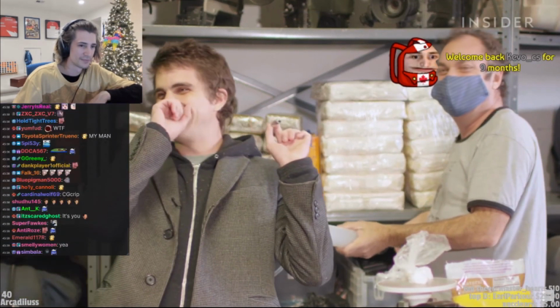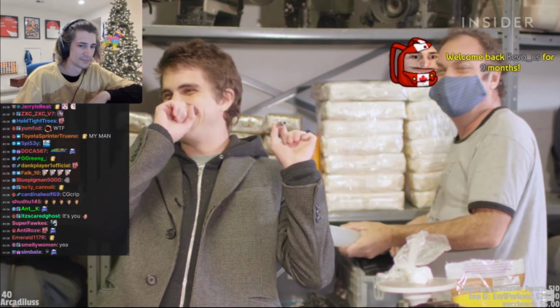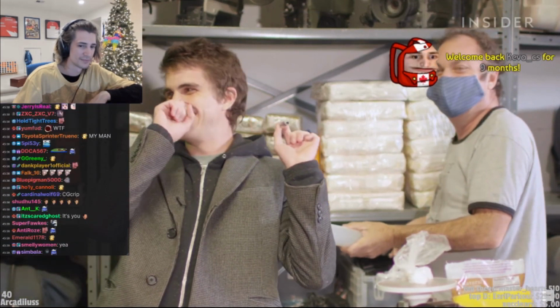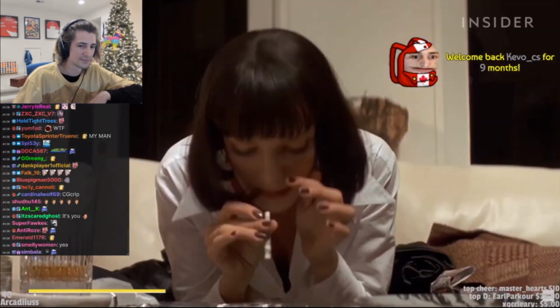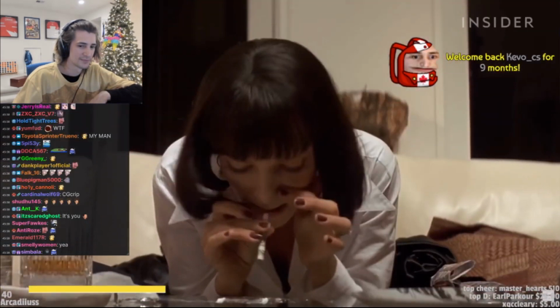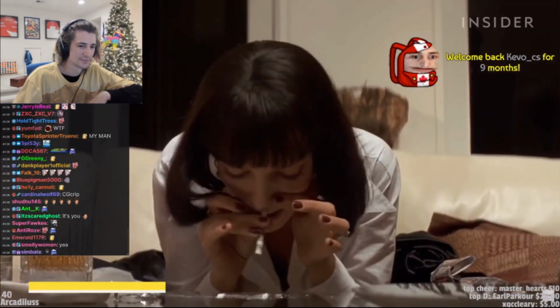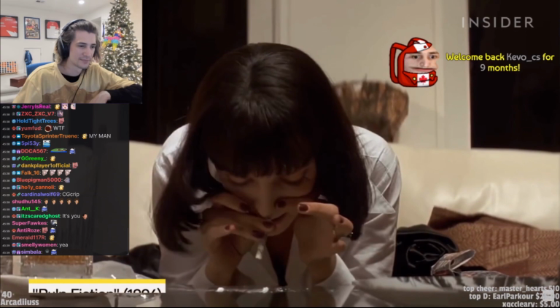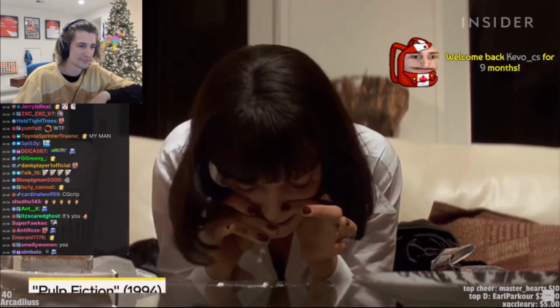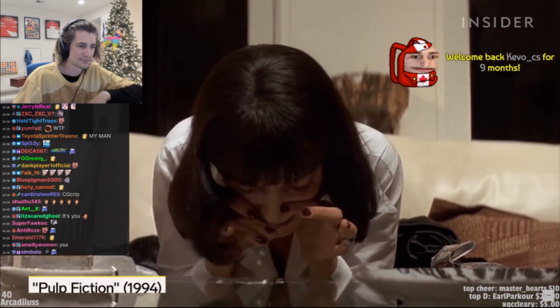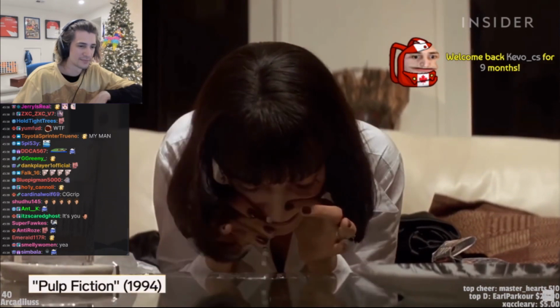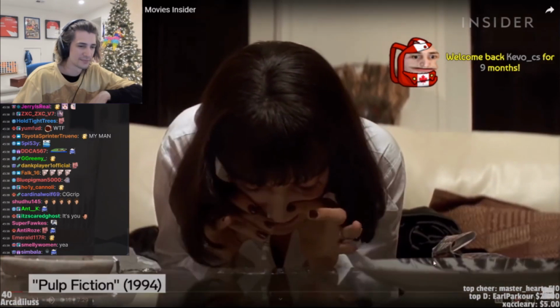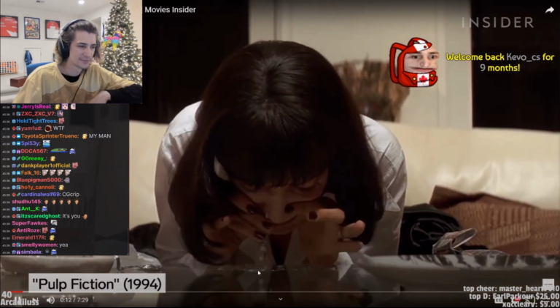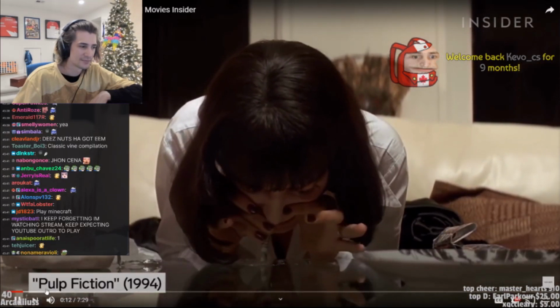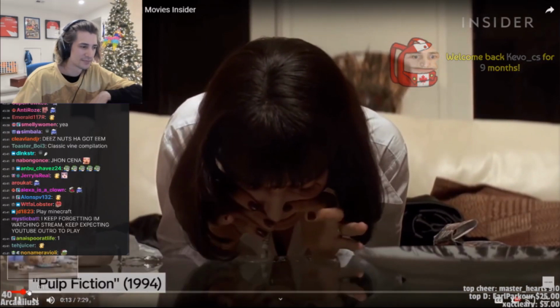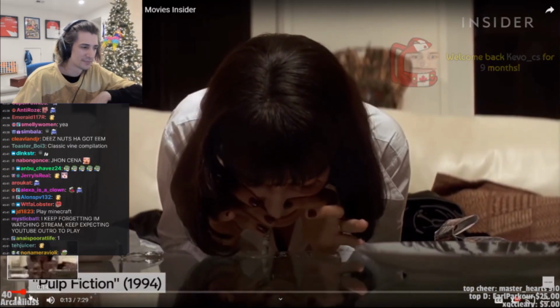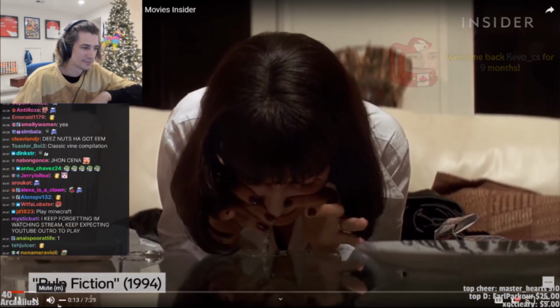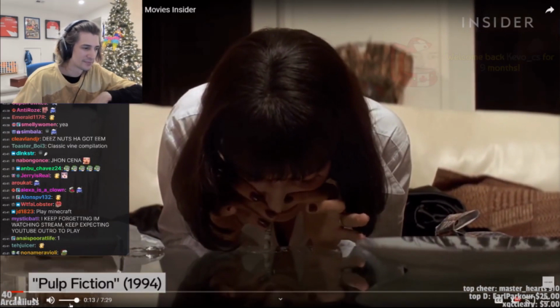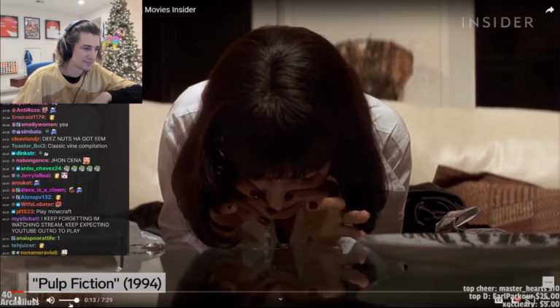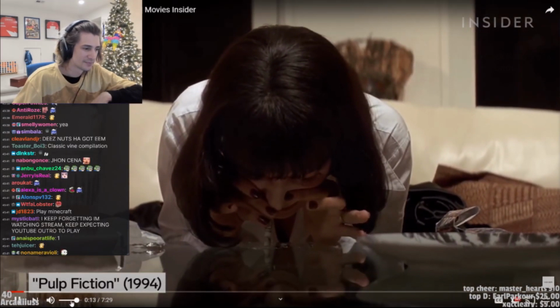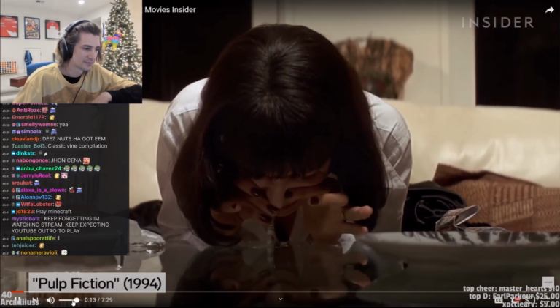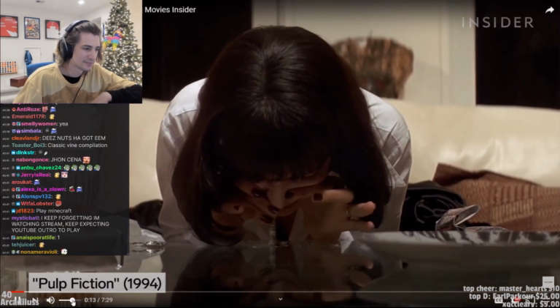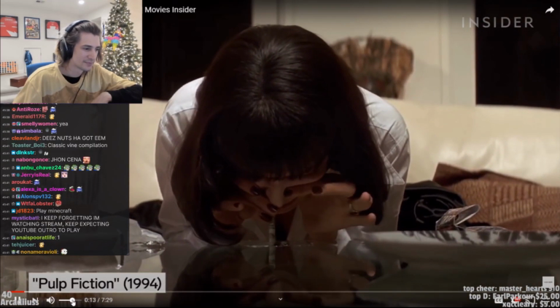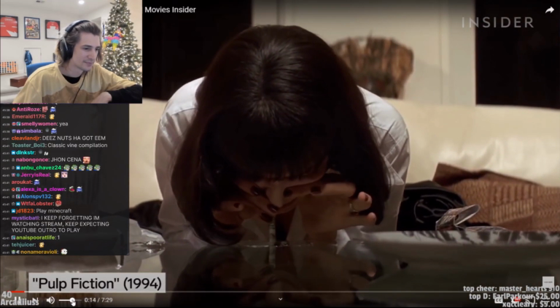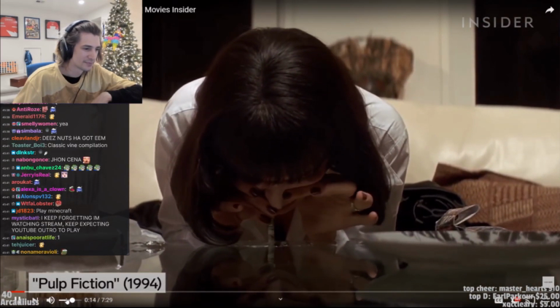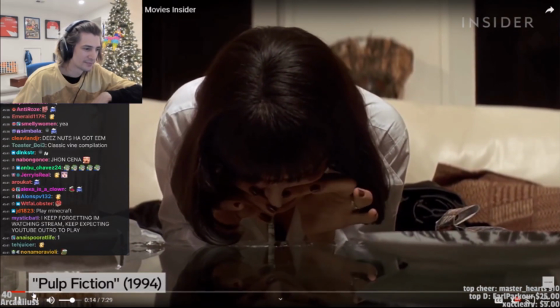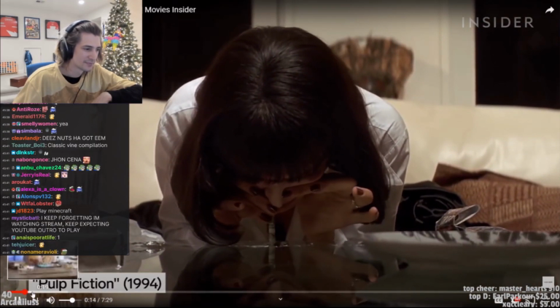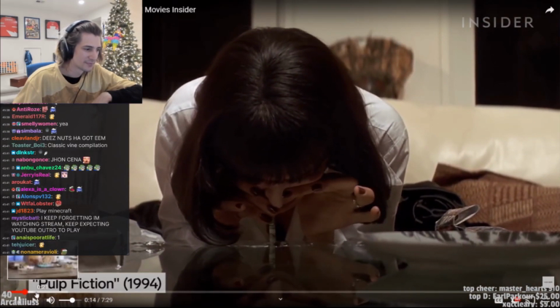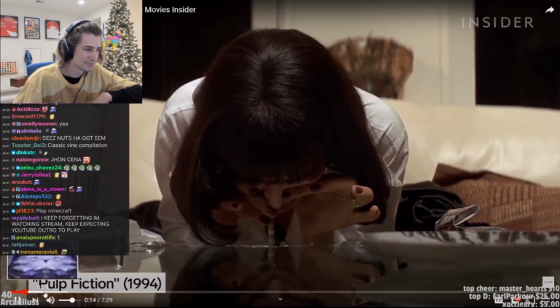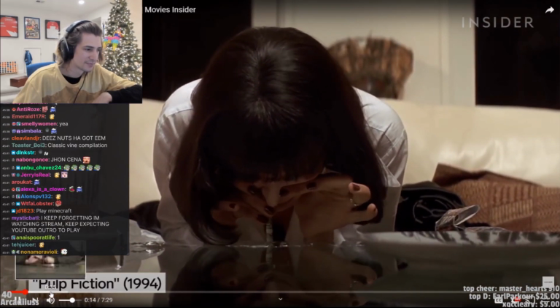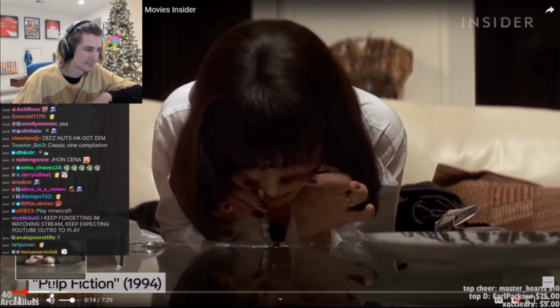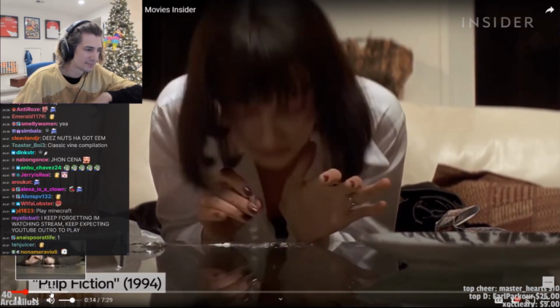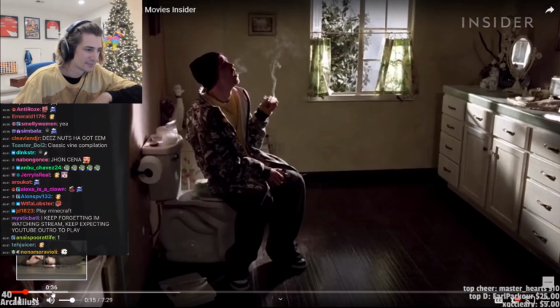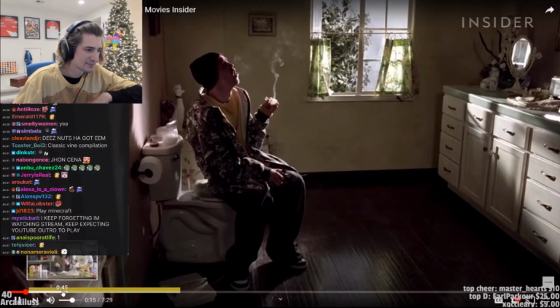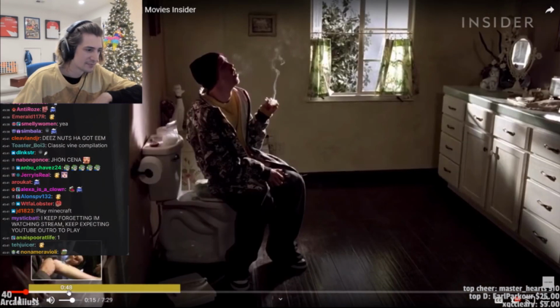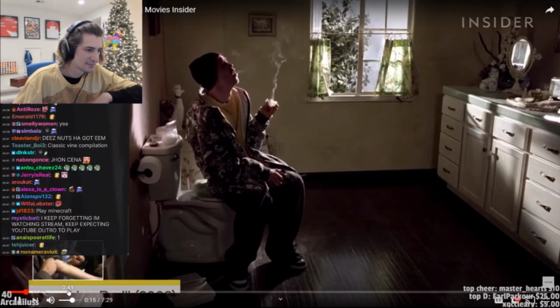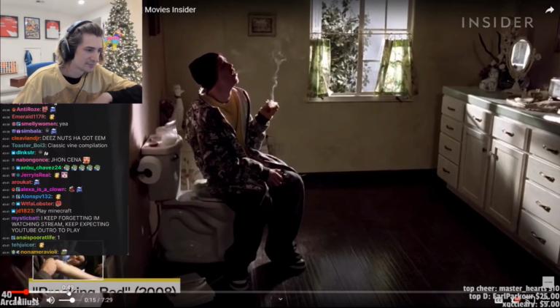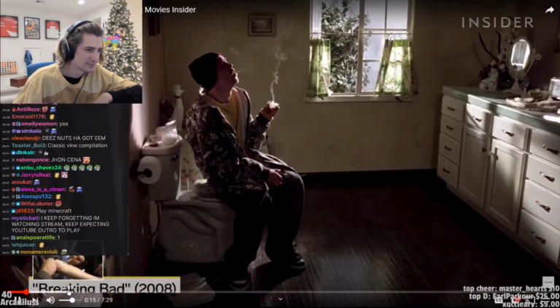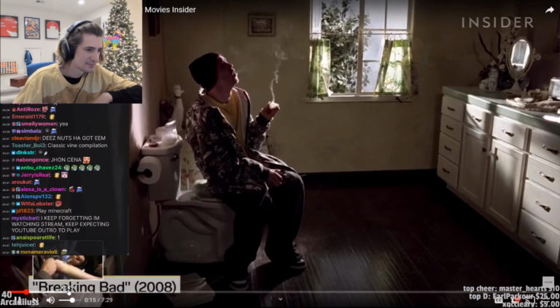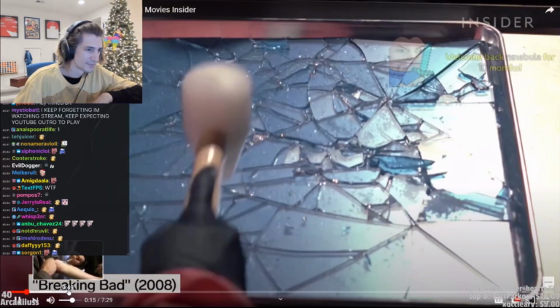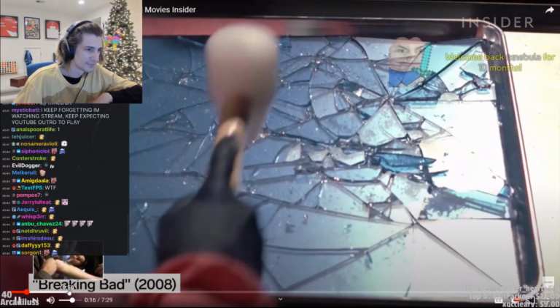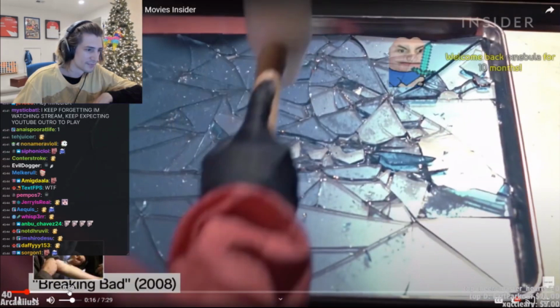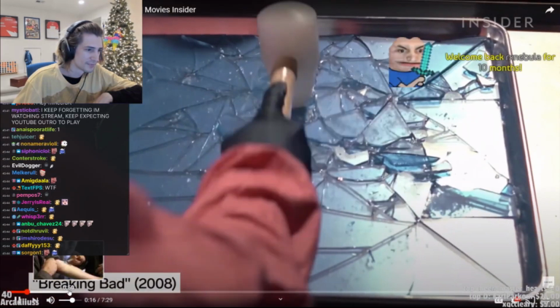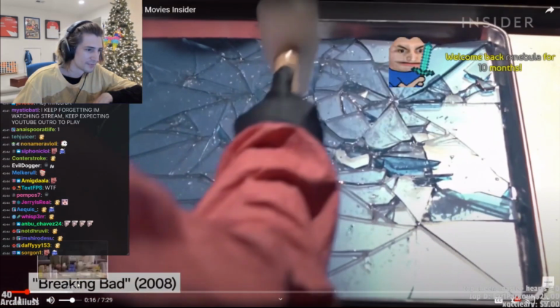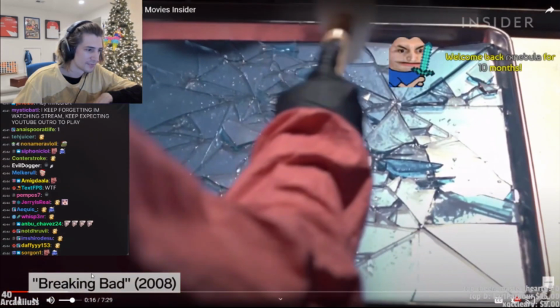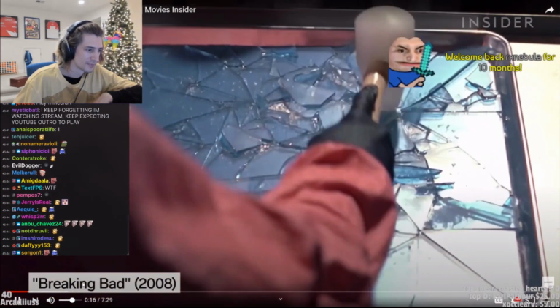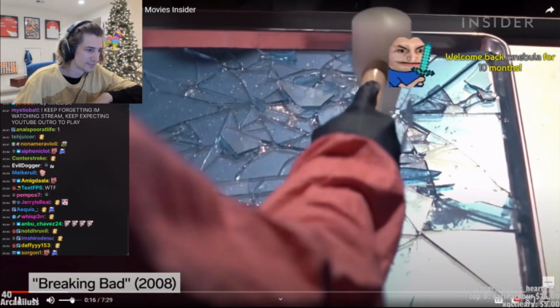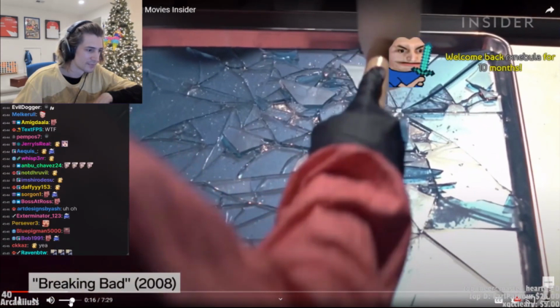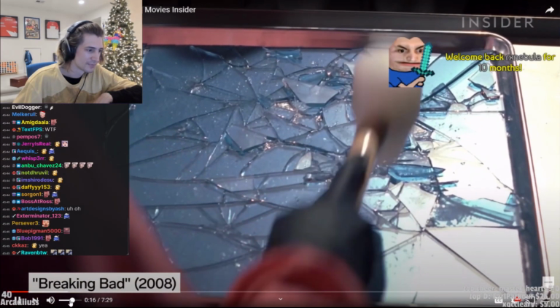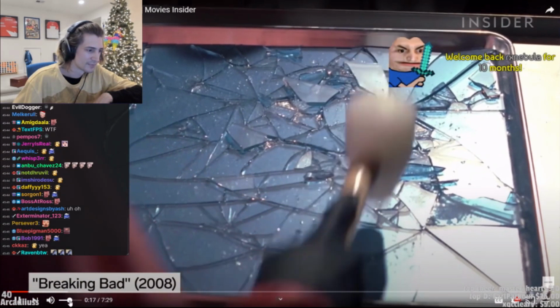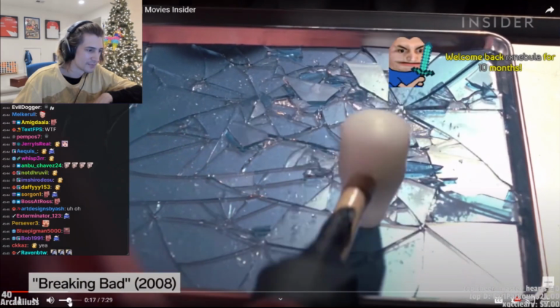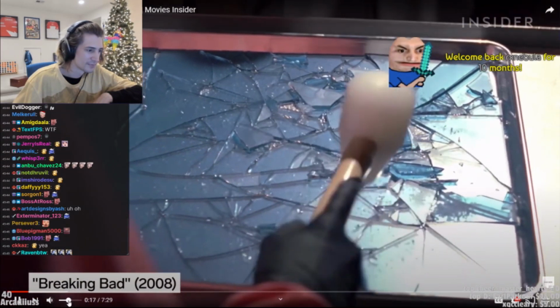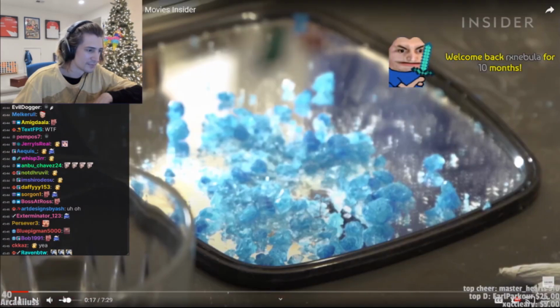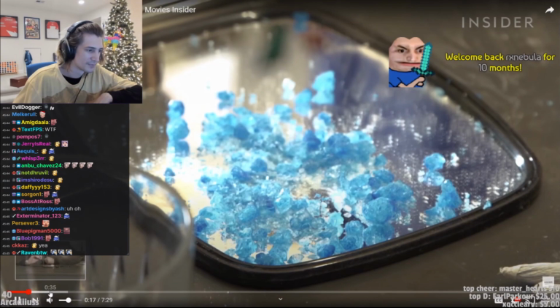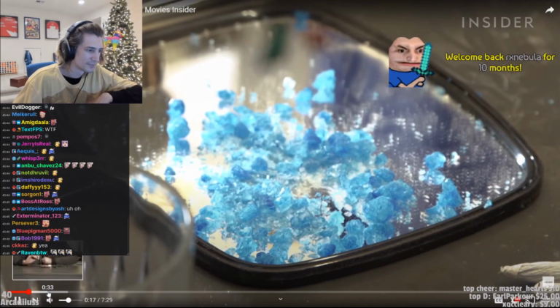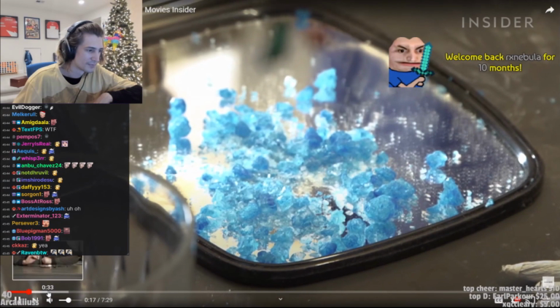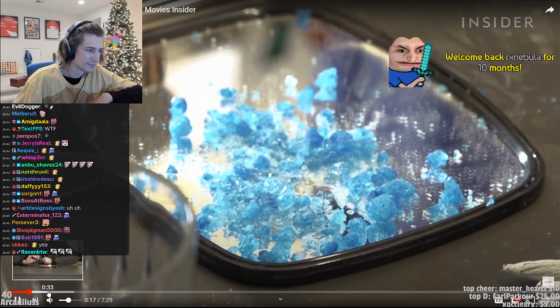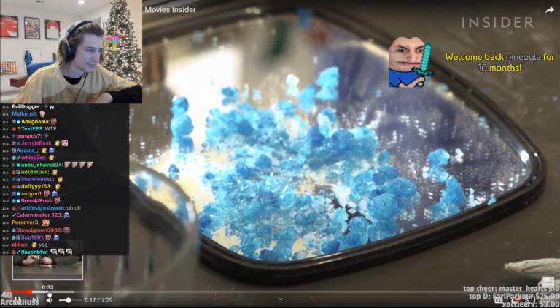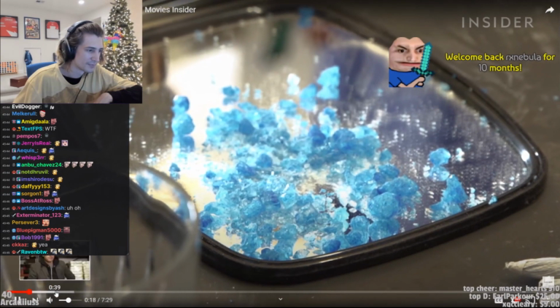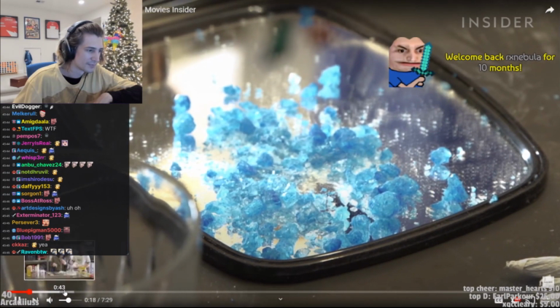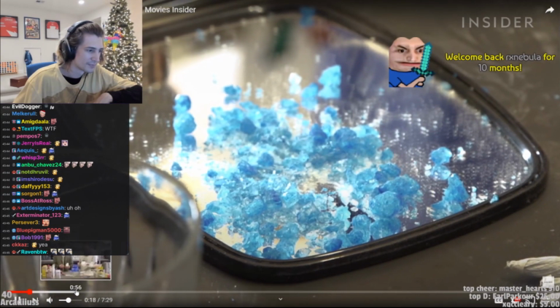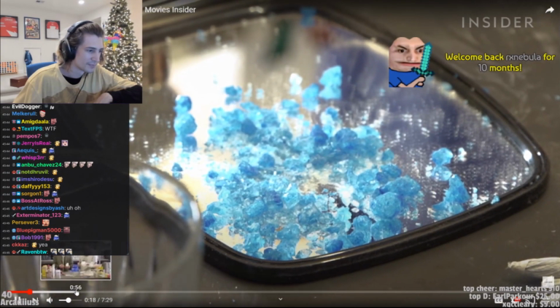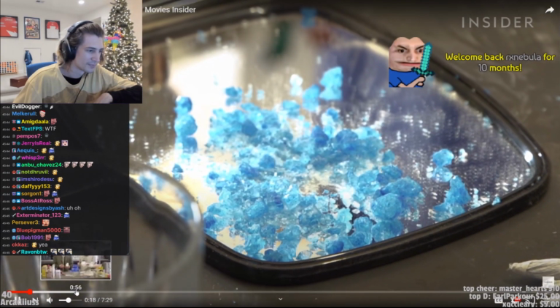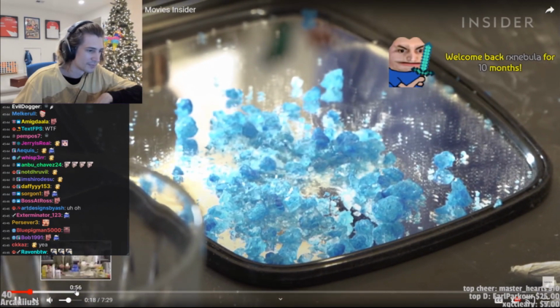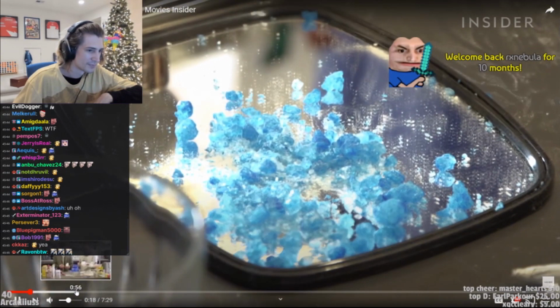Drug scenes are a part of a lot of movies and TV shows. In Breaking Bad, the meth that they smoked was actually rock candy.